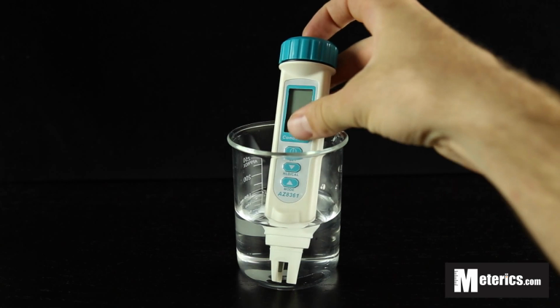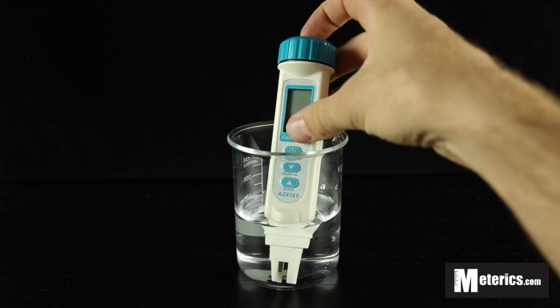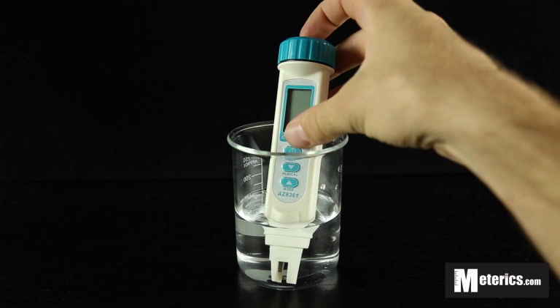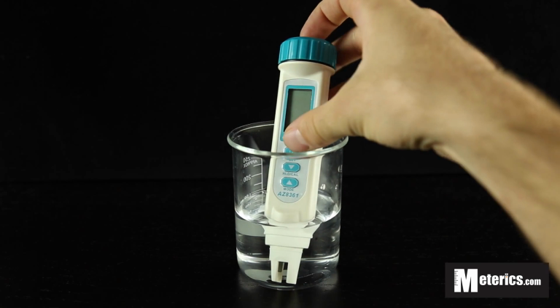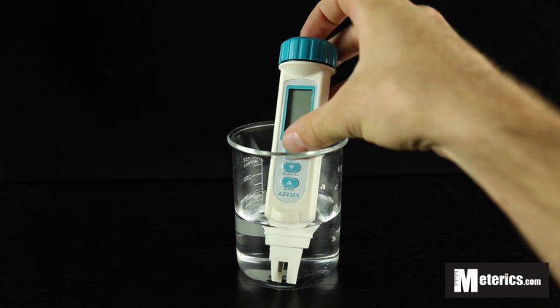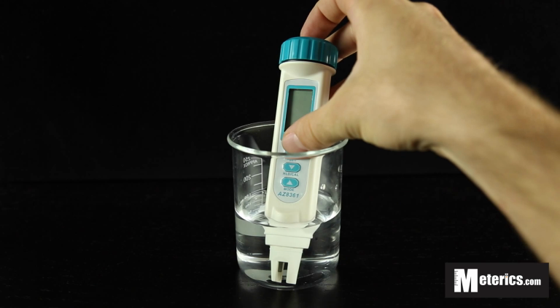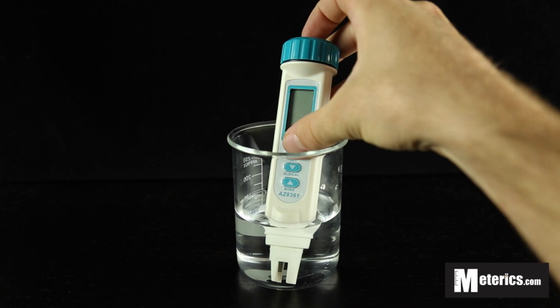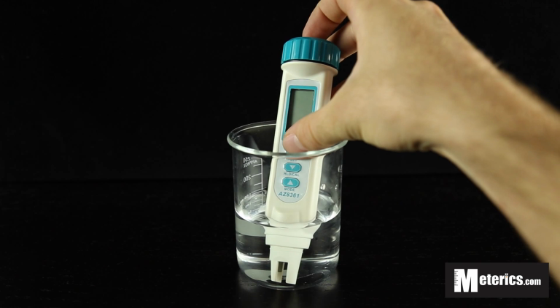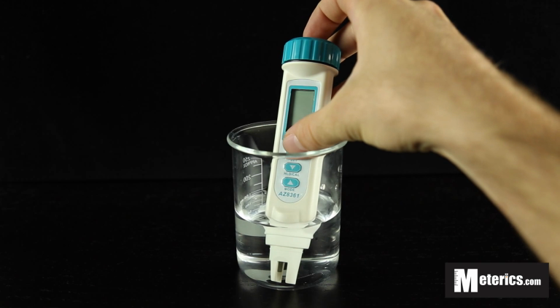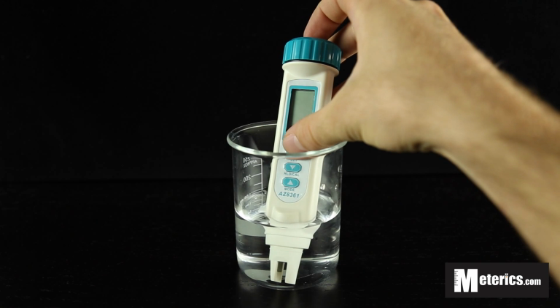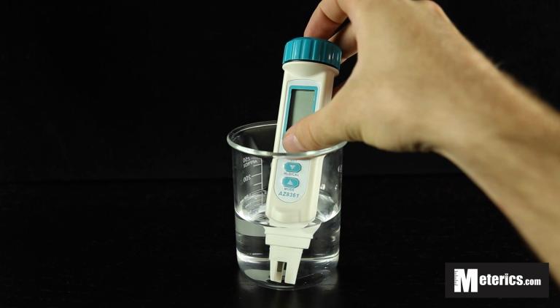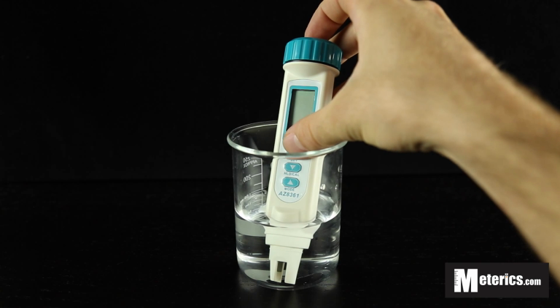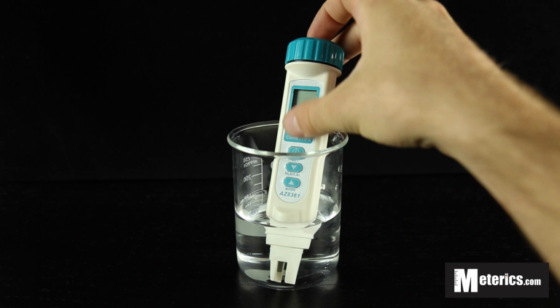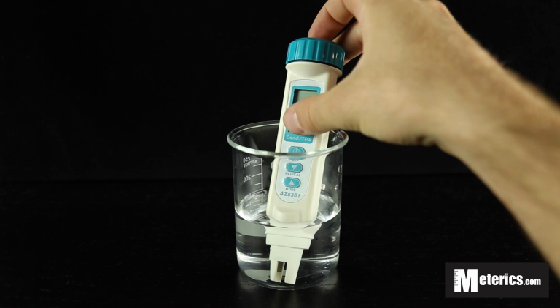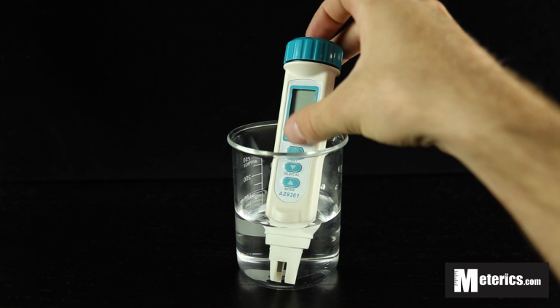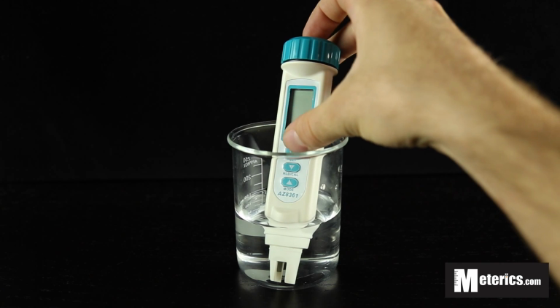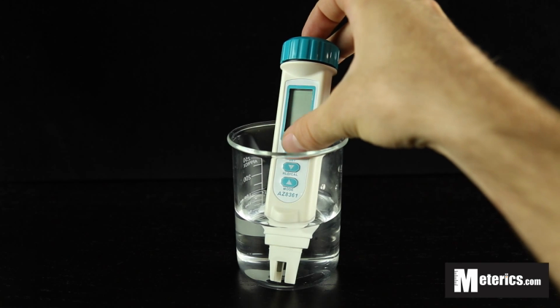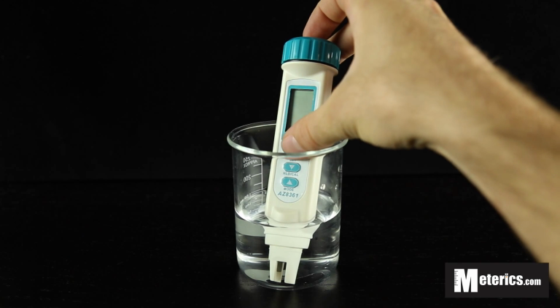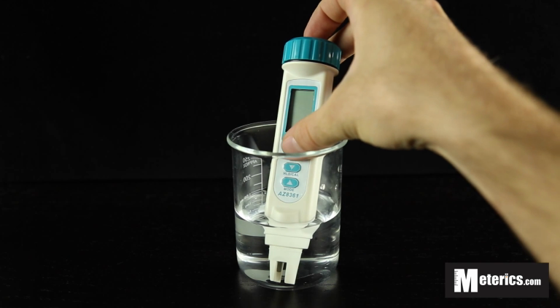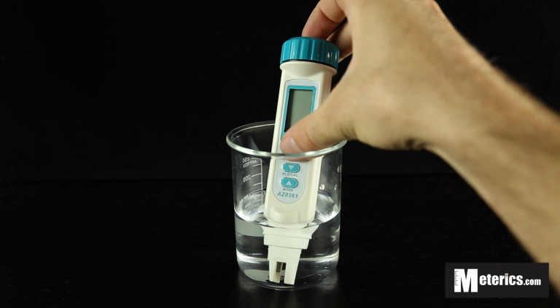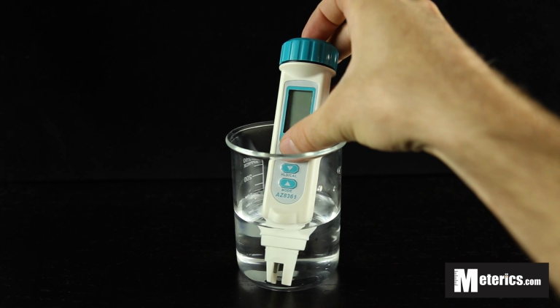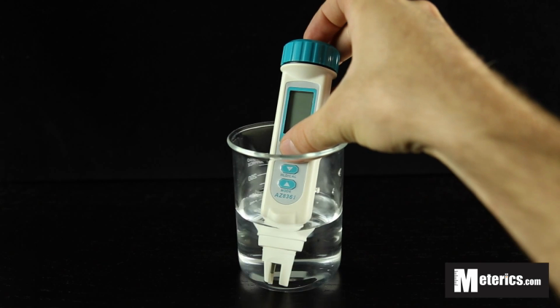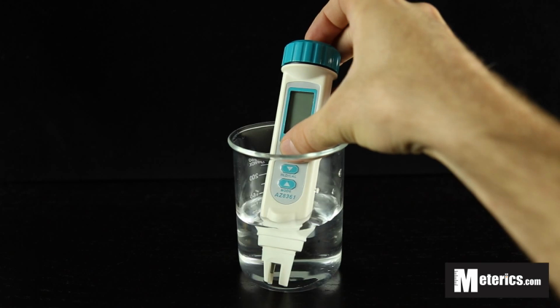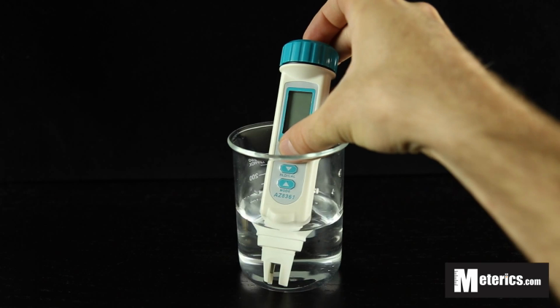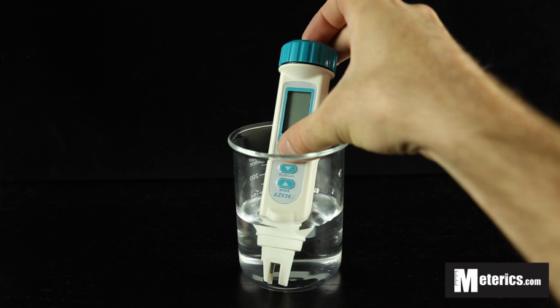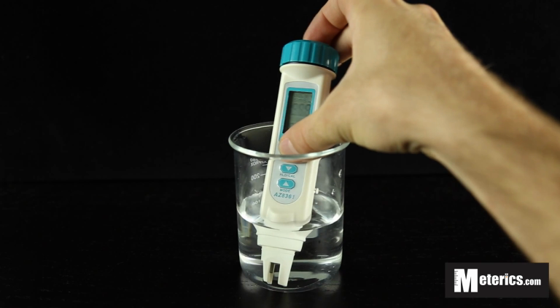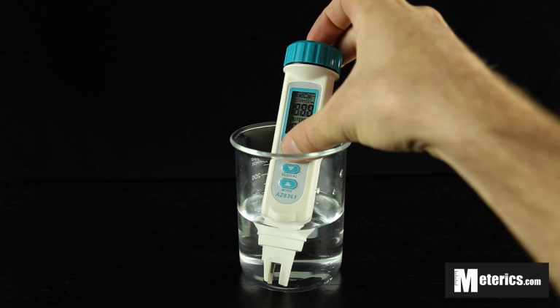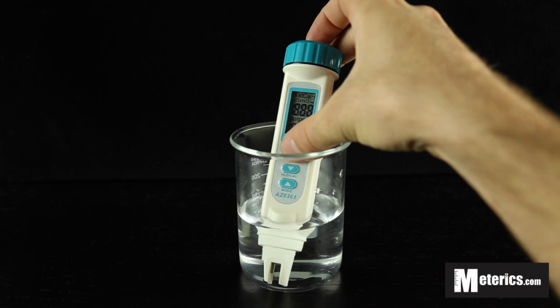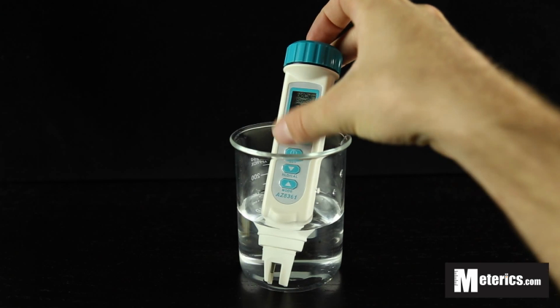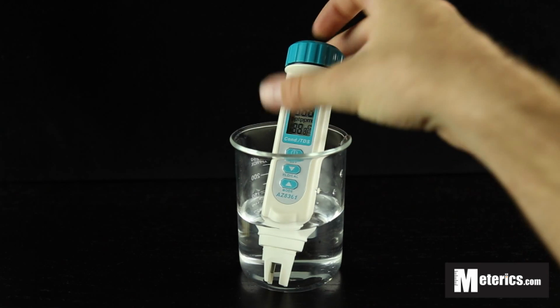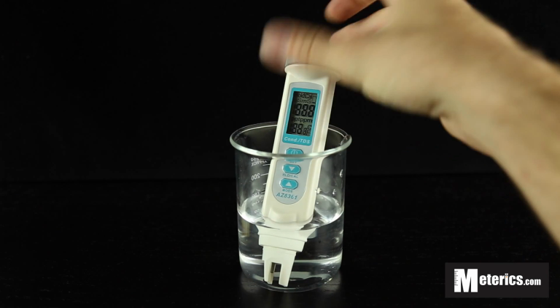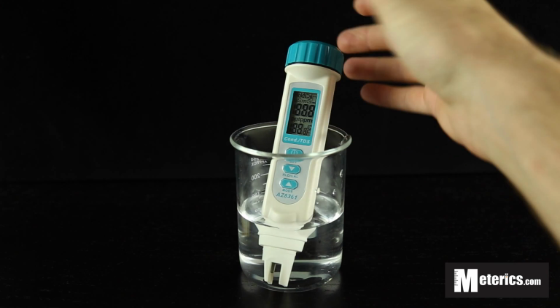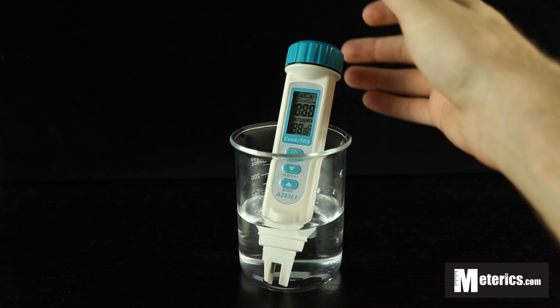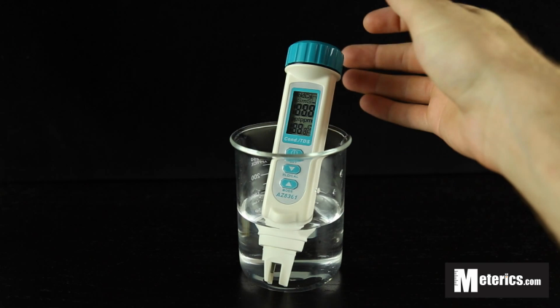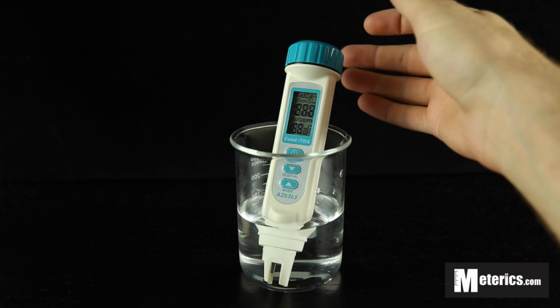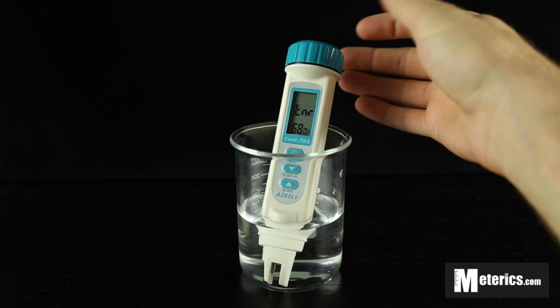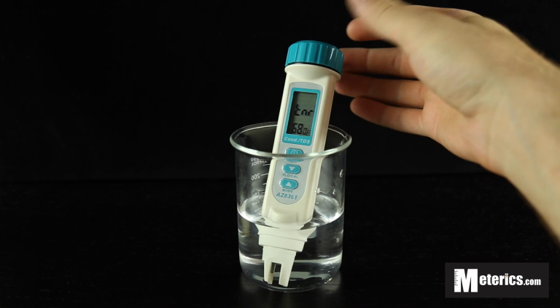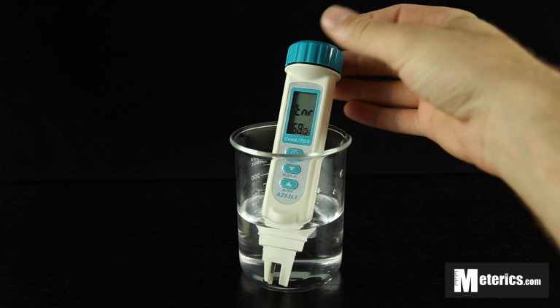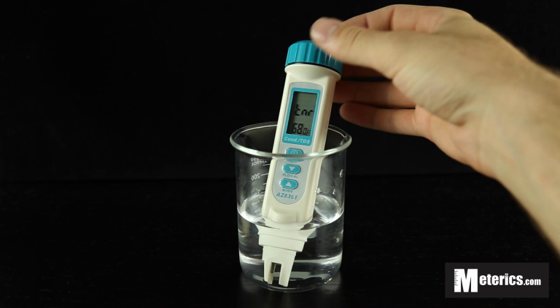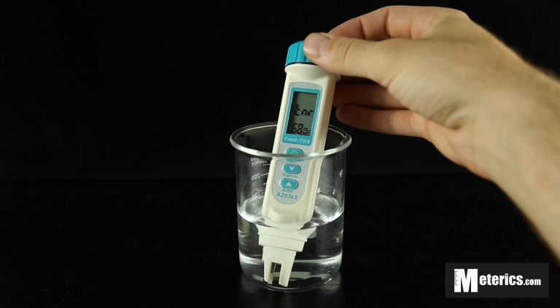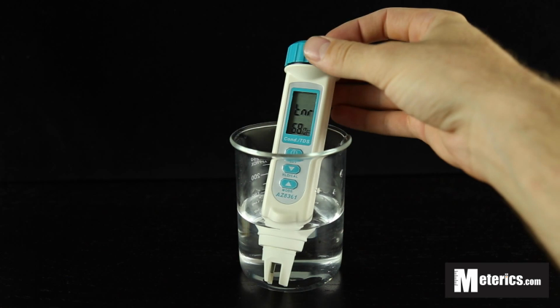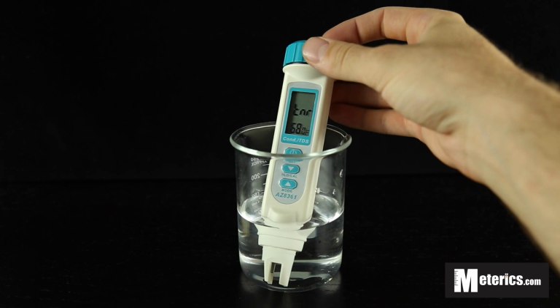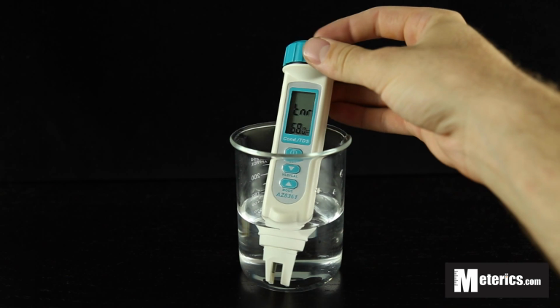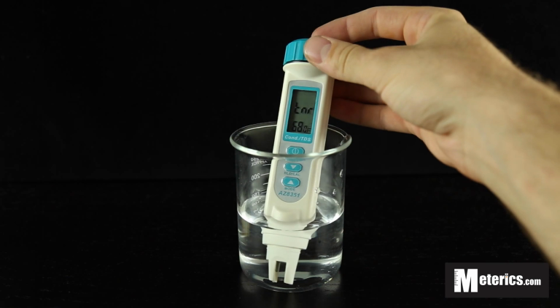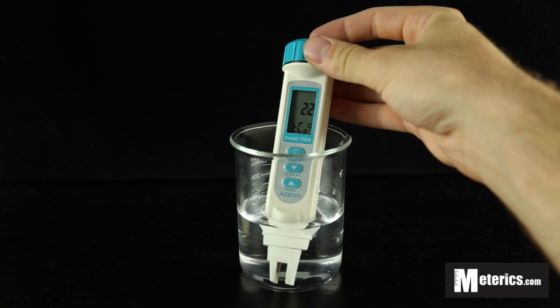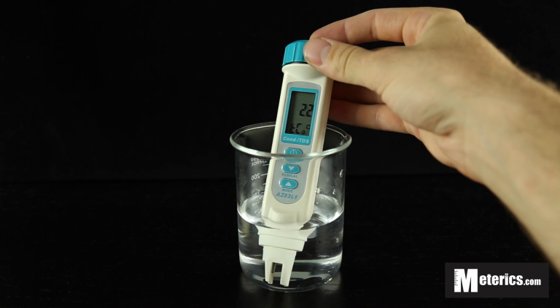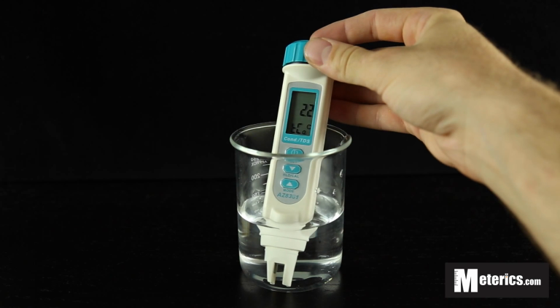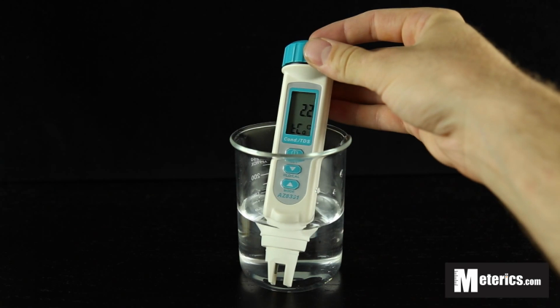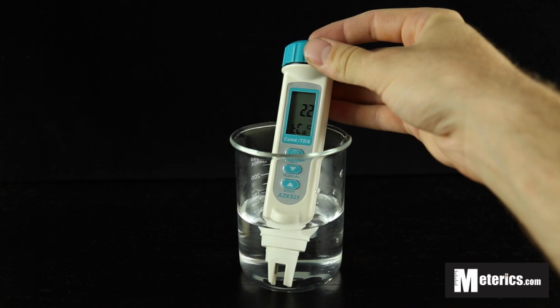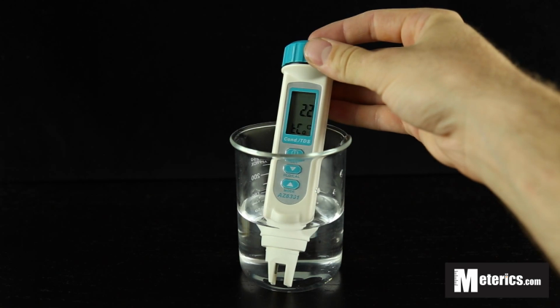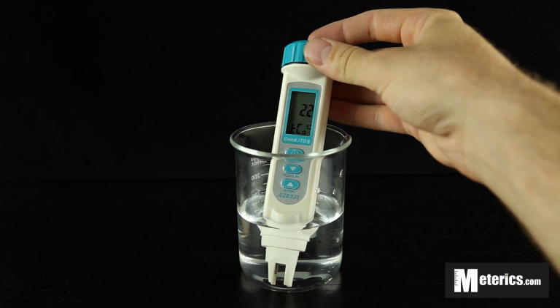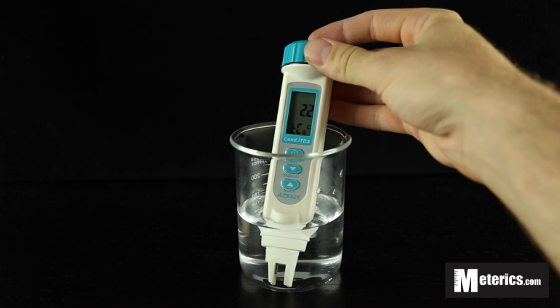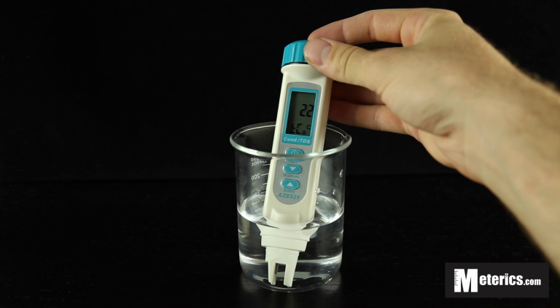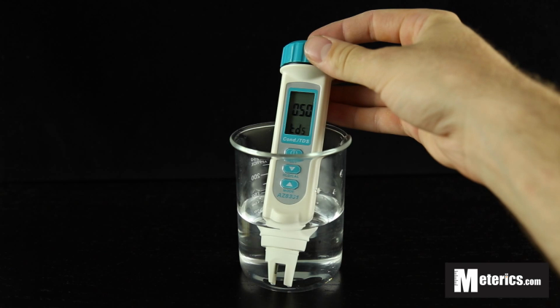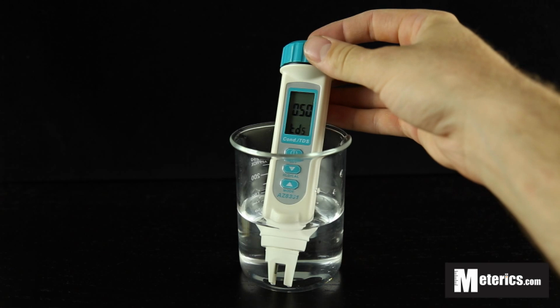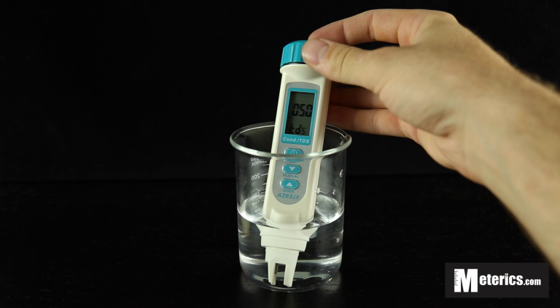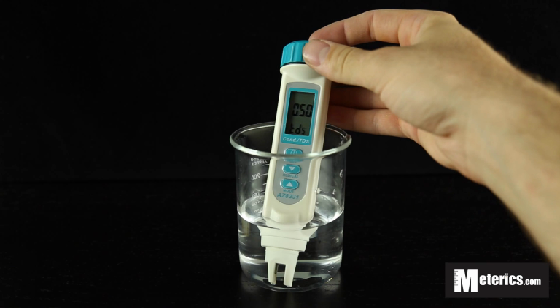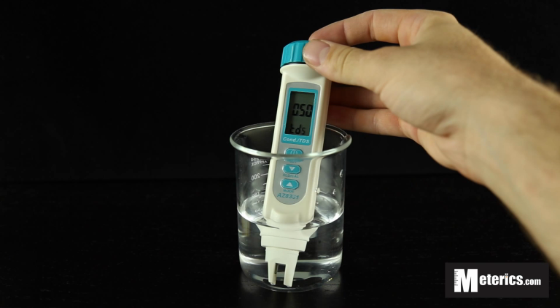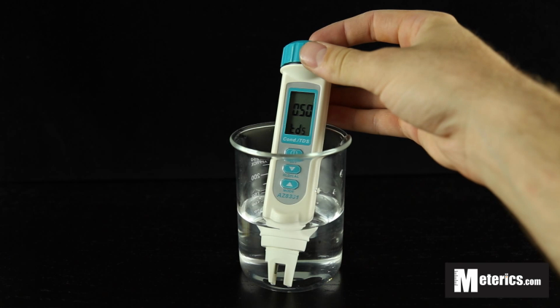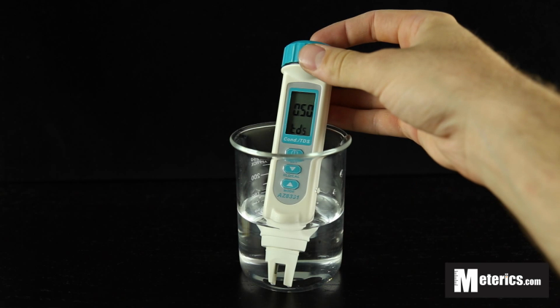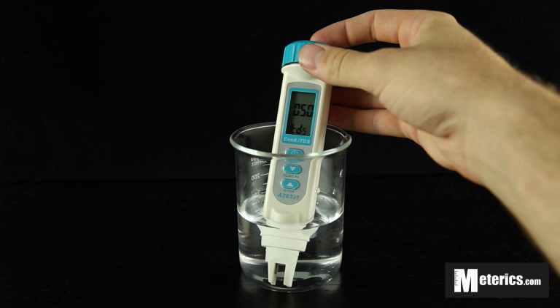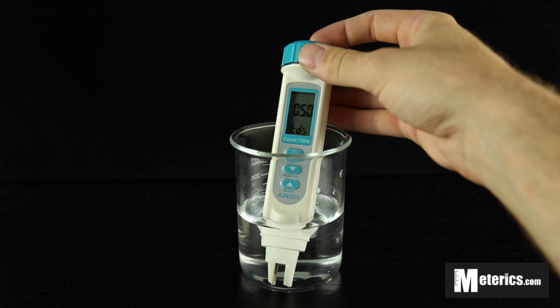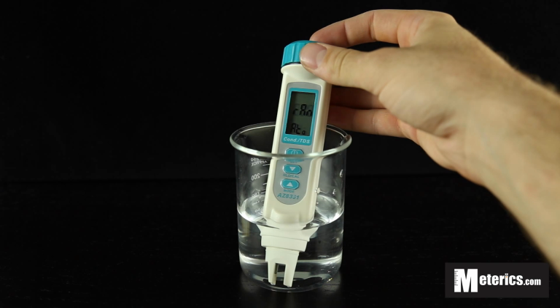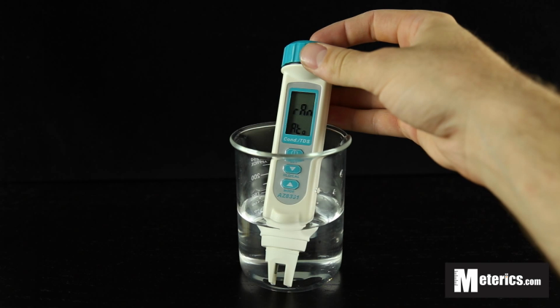So to get started, you simply turn the meter on. It's already submerged in our tap water here.